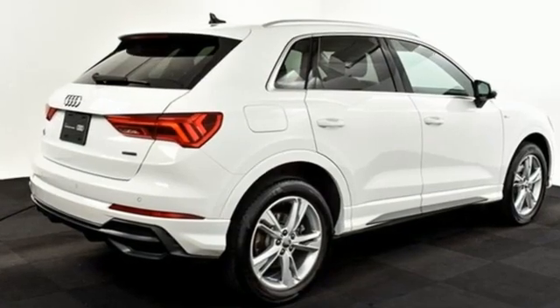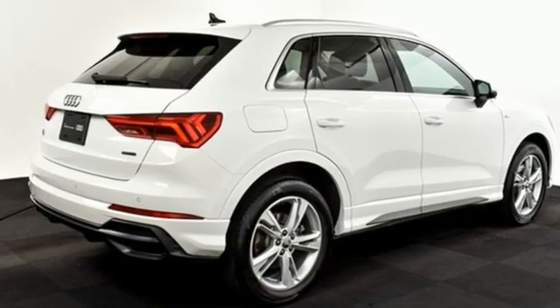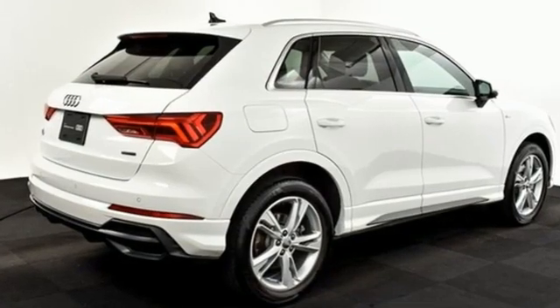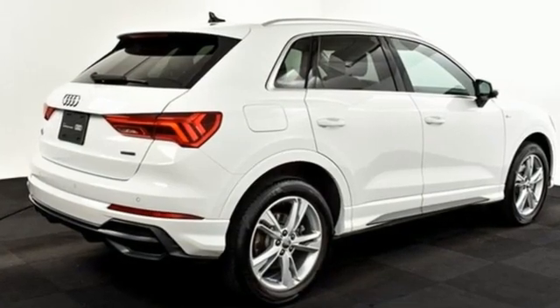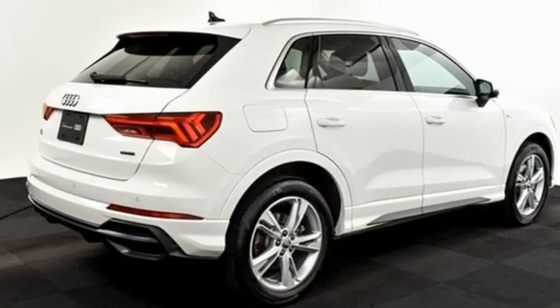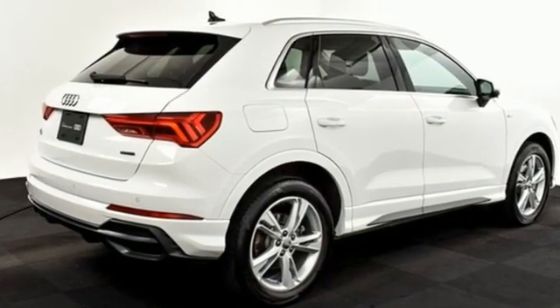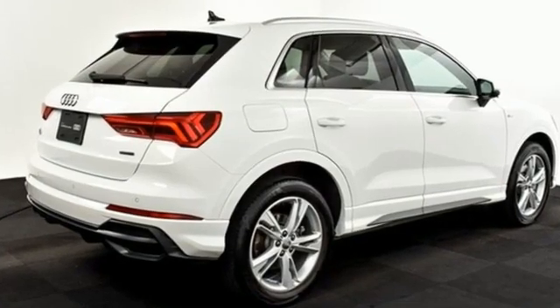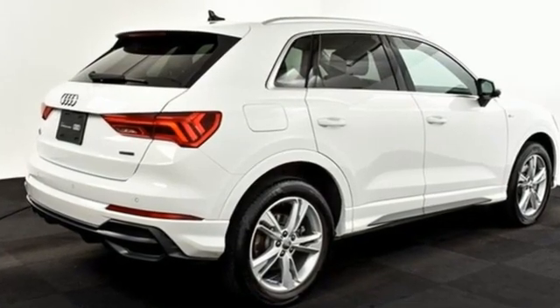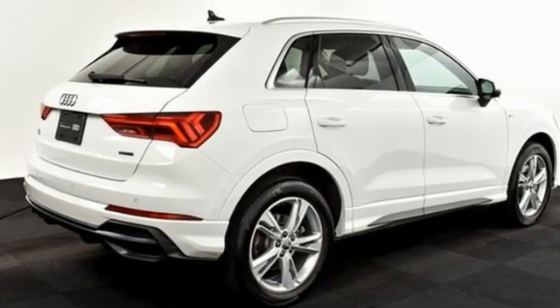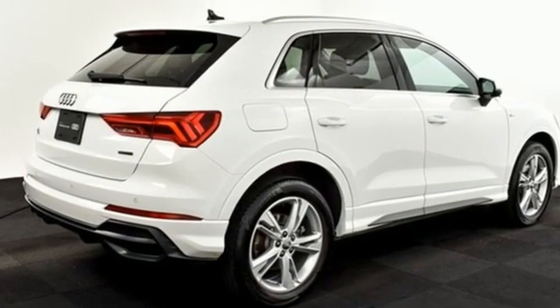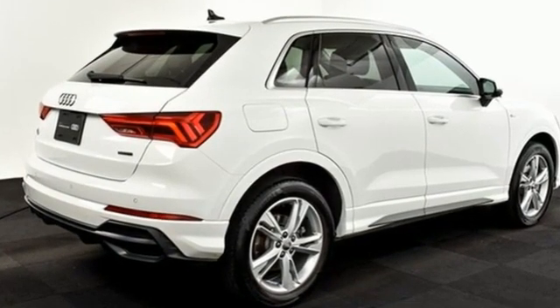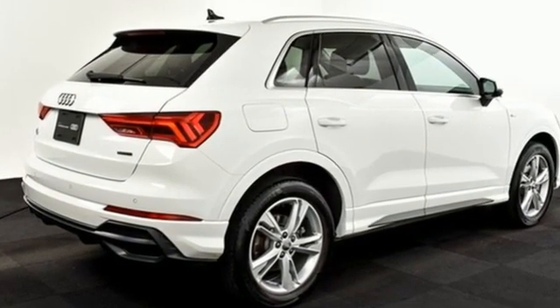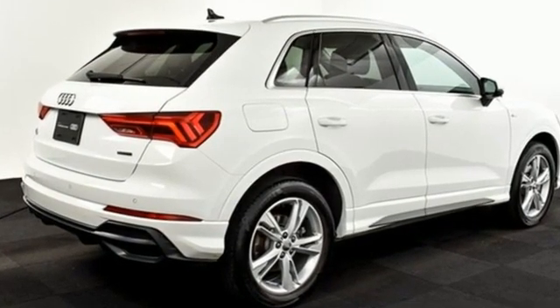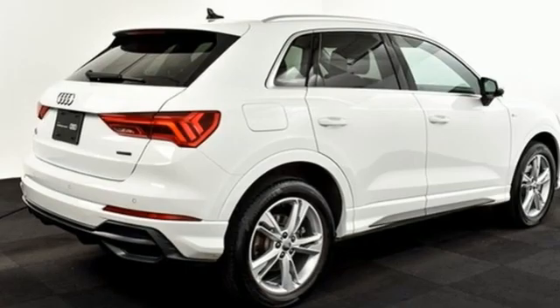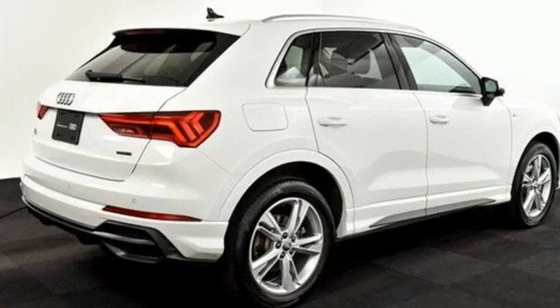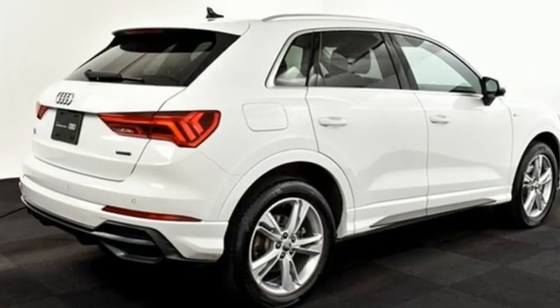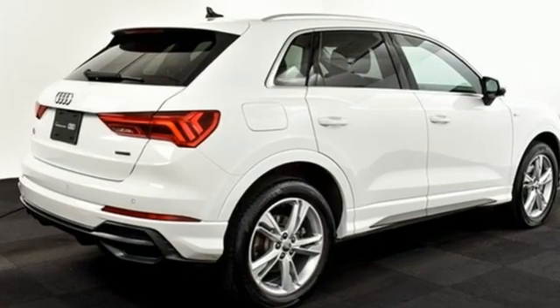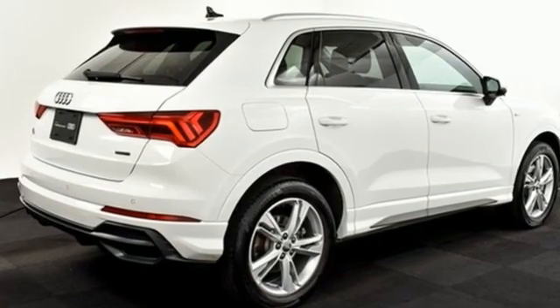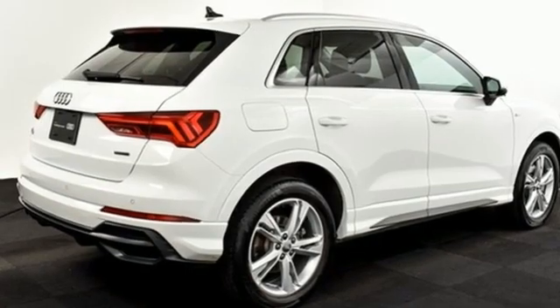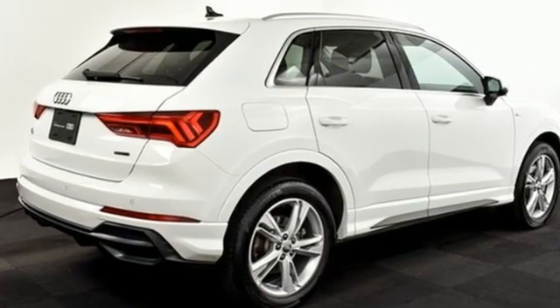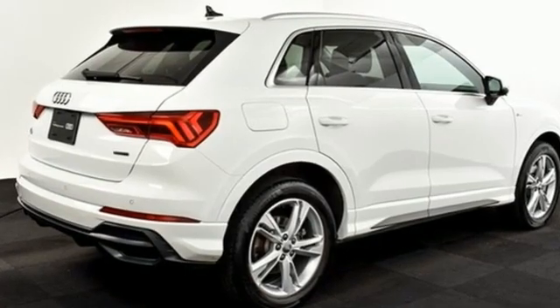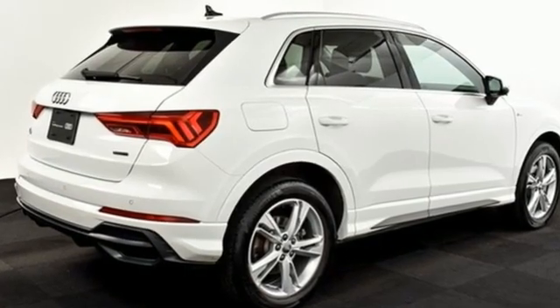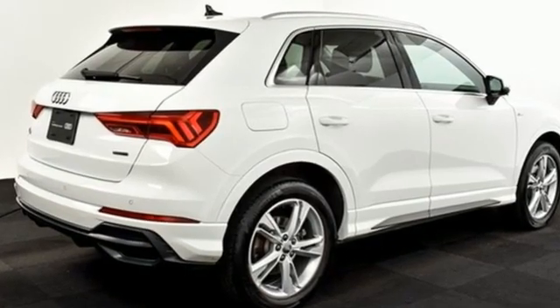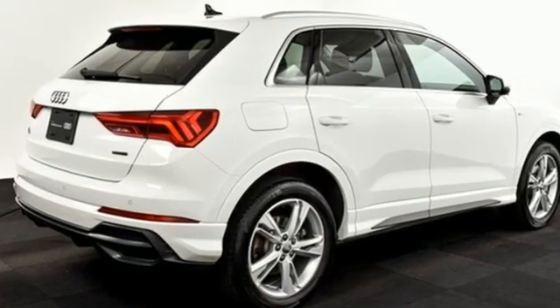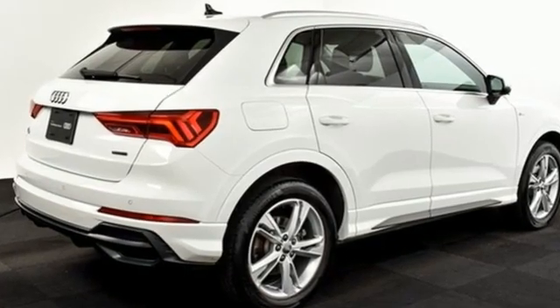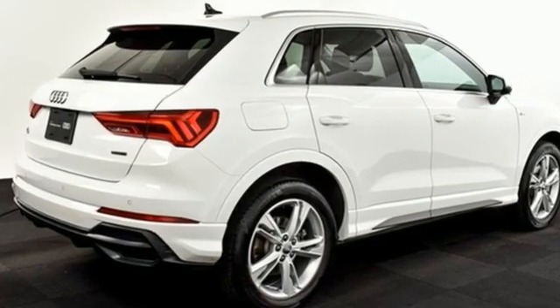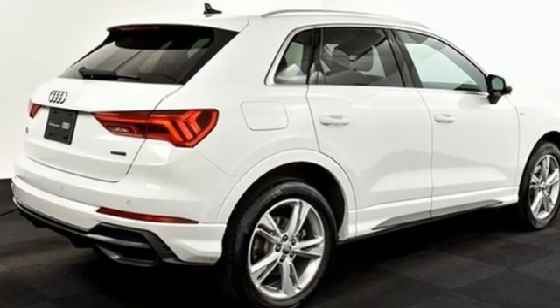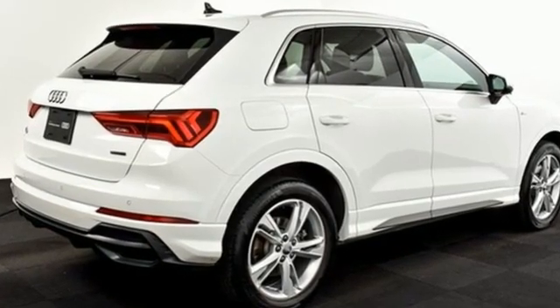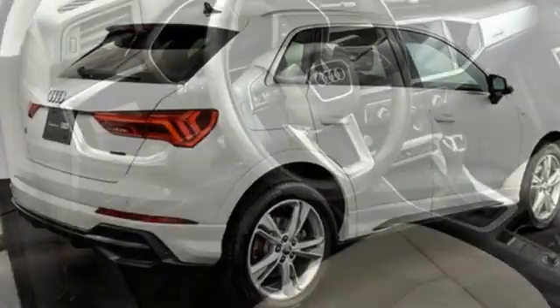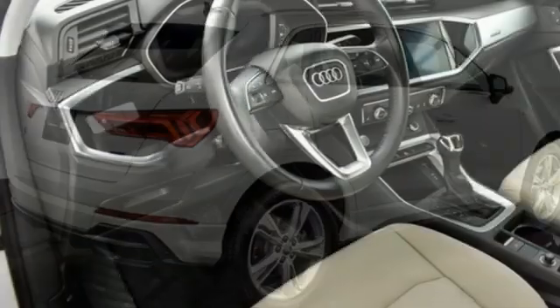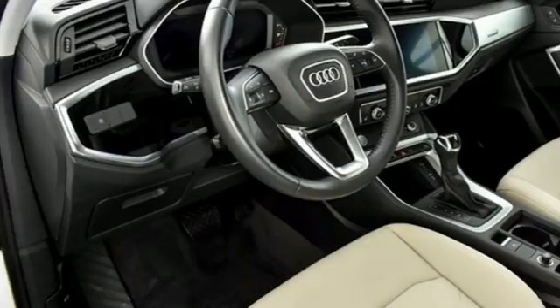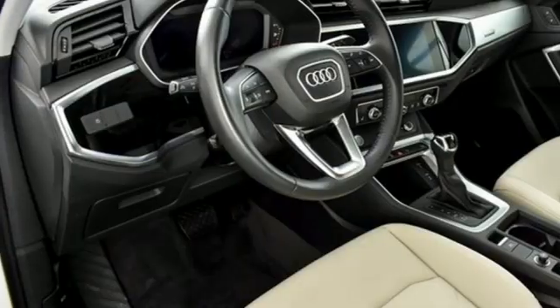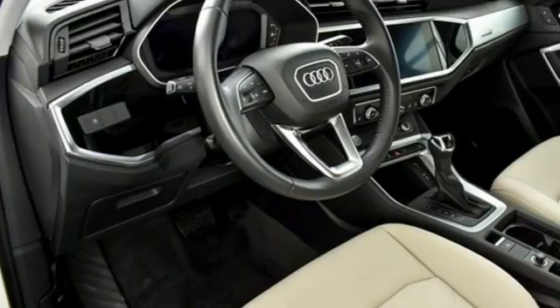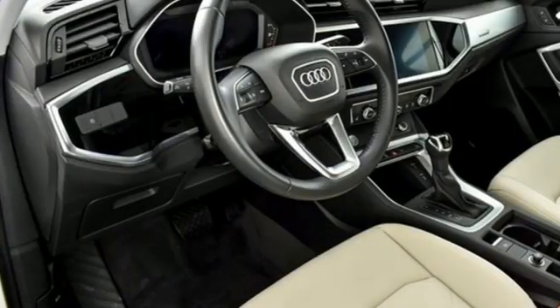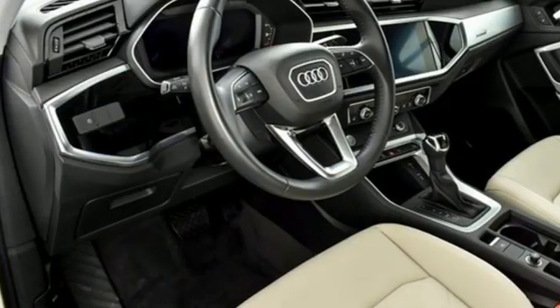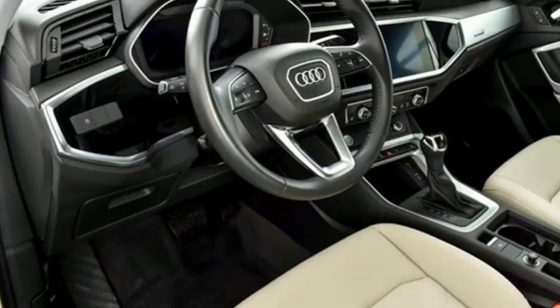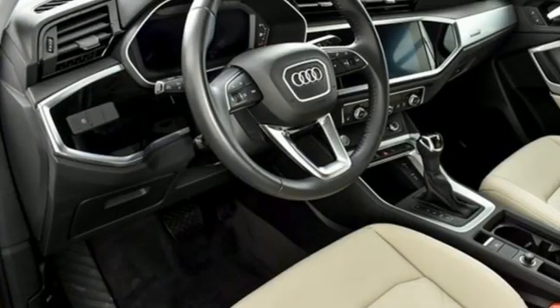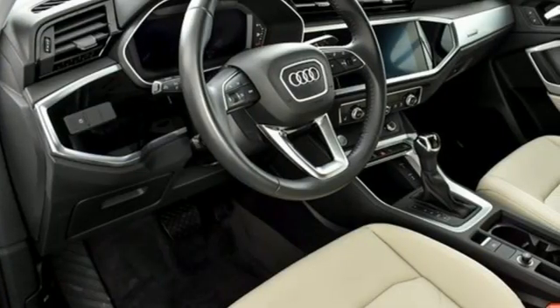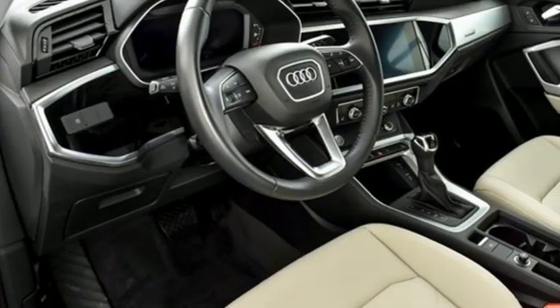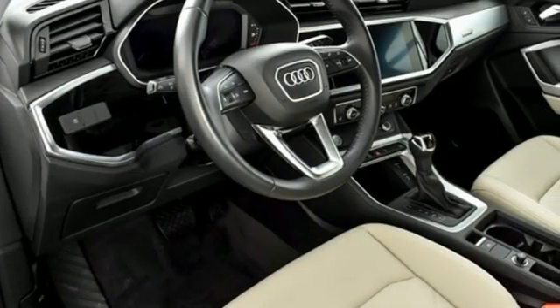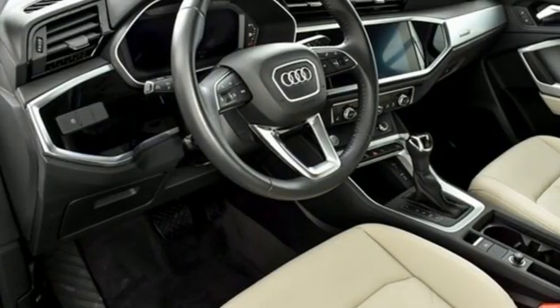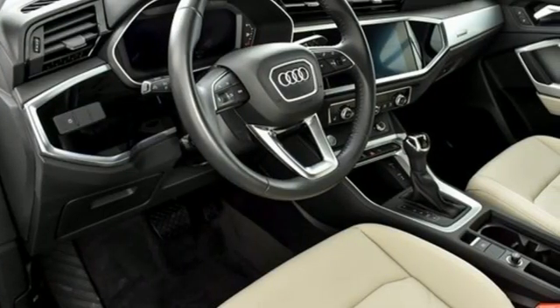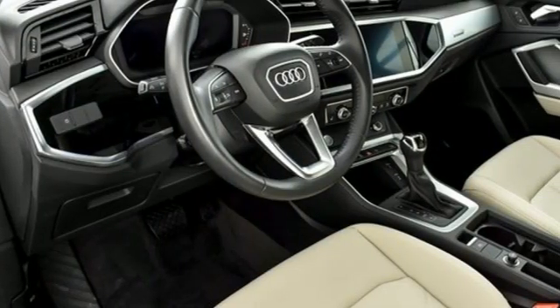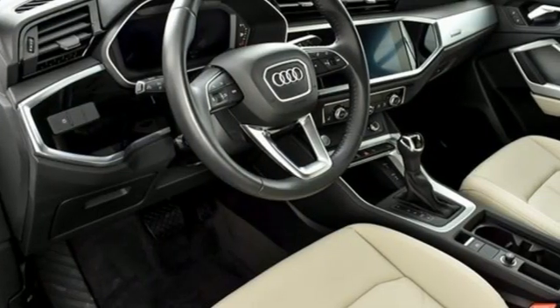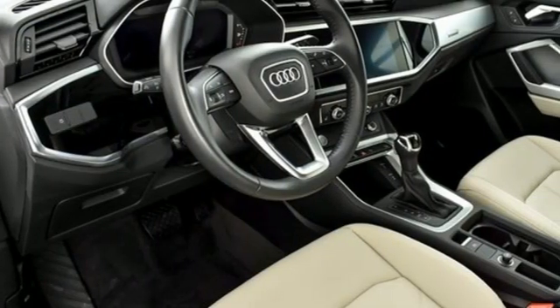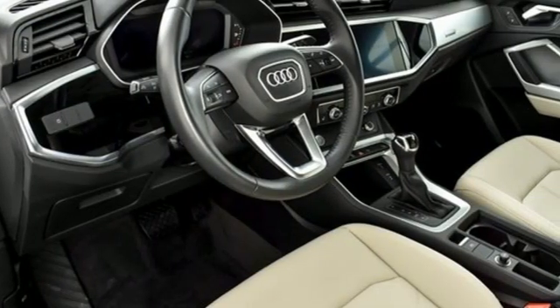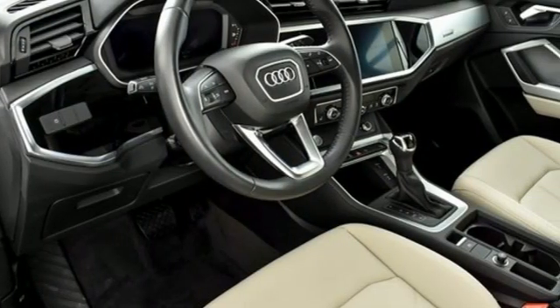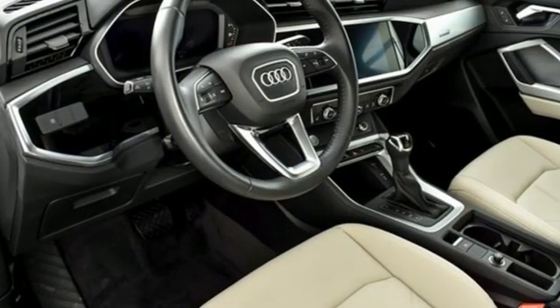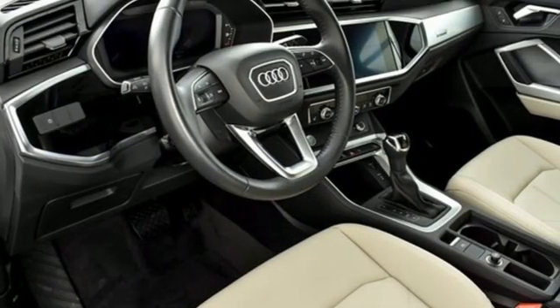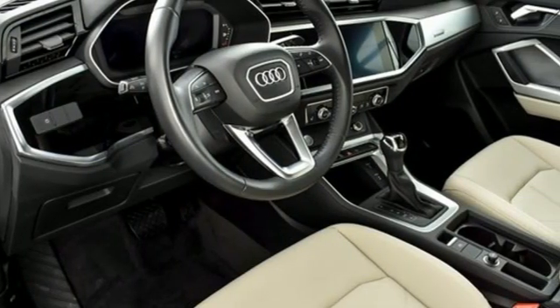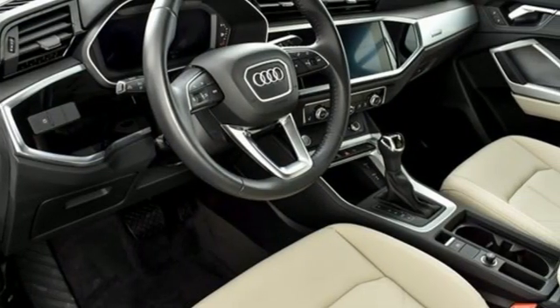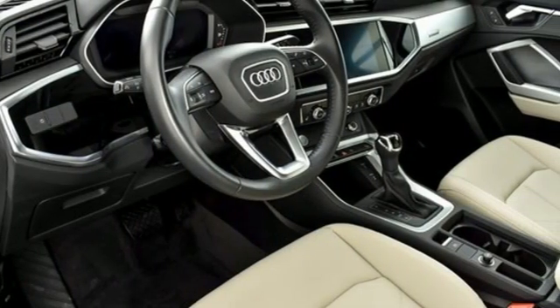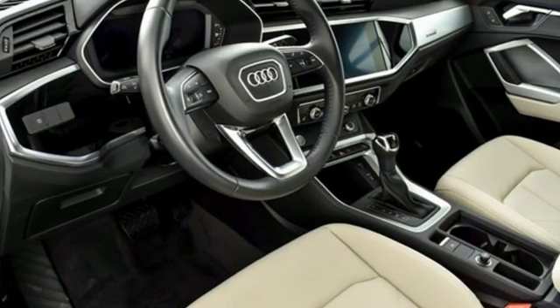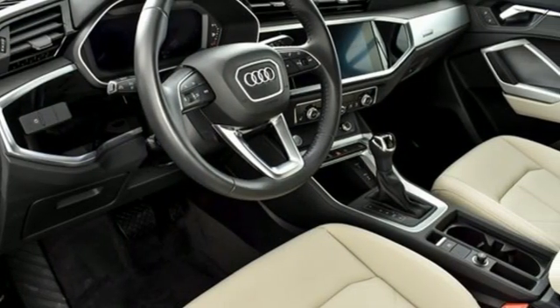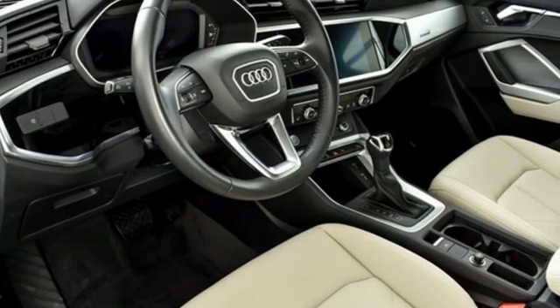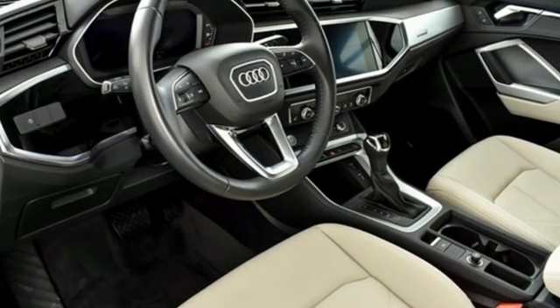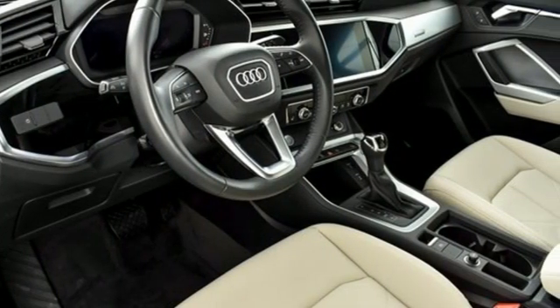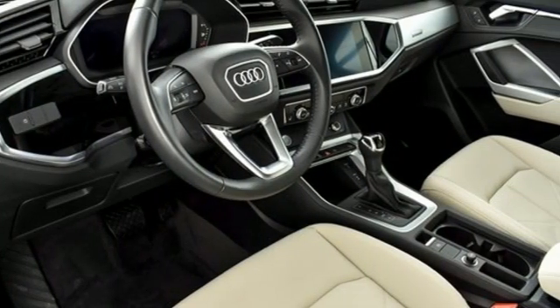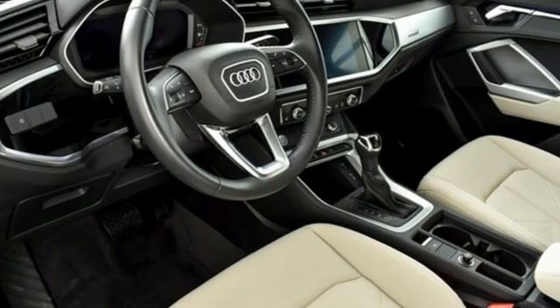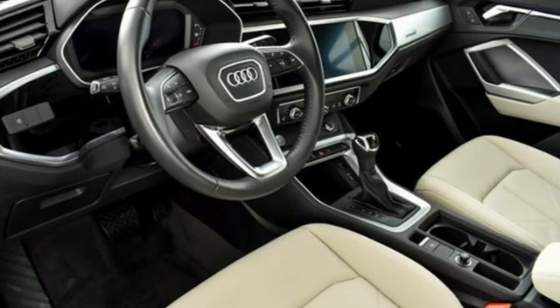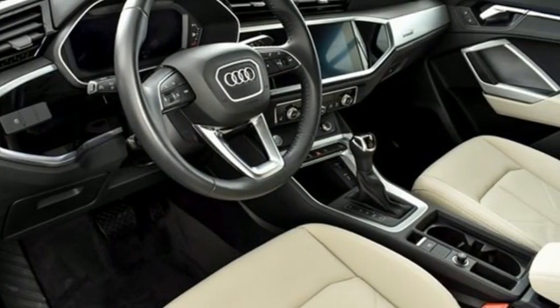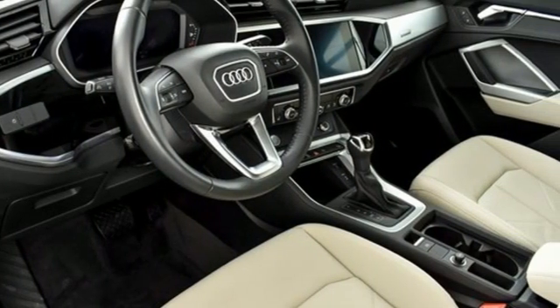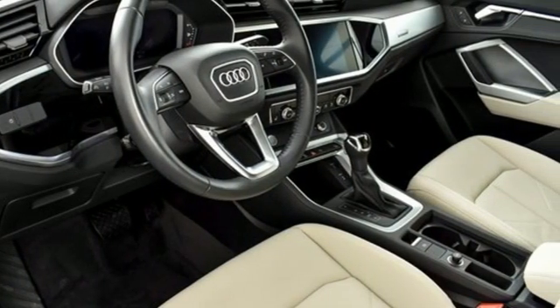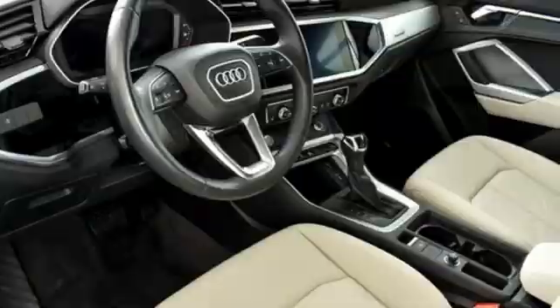When you drive an Audi, the design and performance makes sure you stand out in a crowd. Experience it for yourself today.